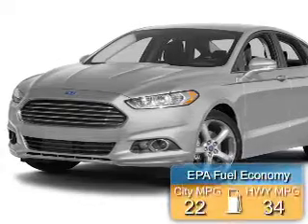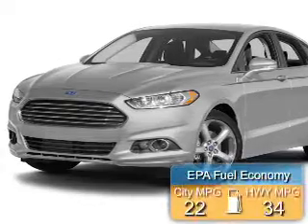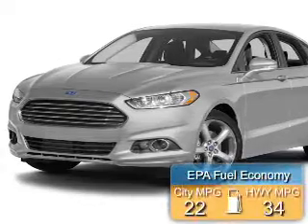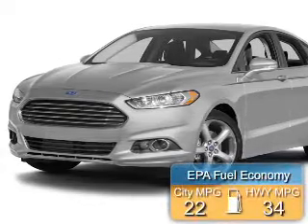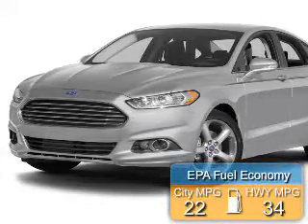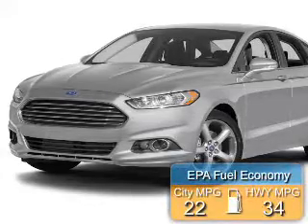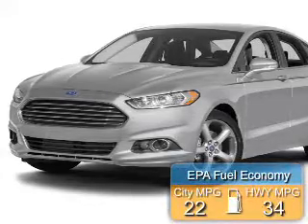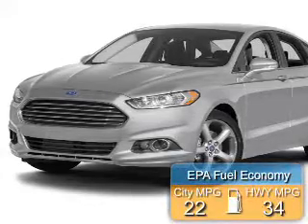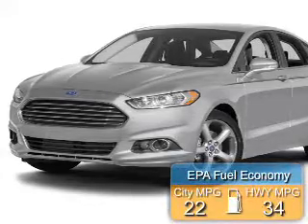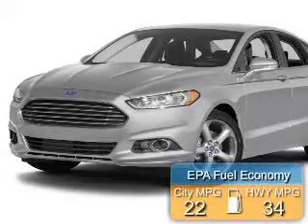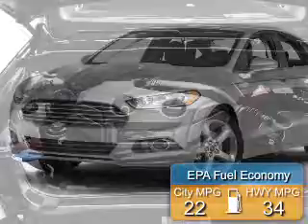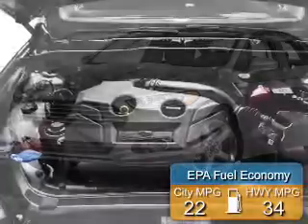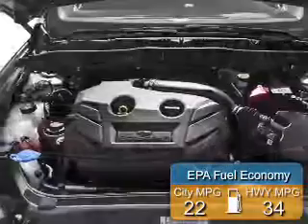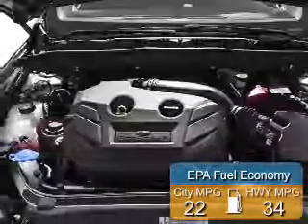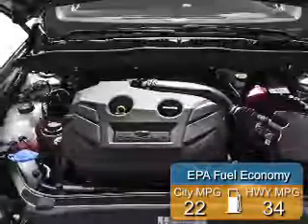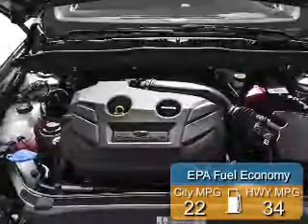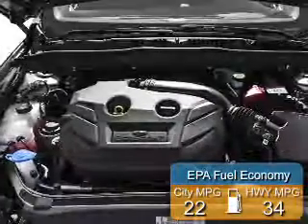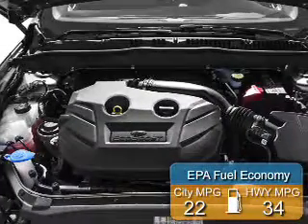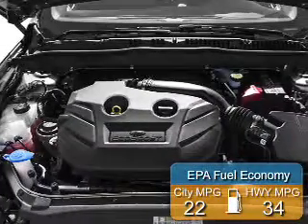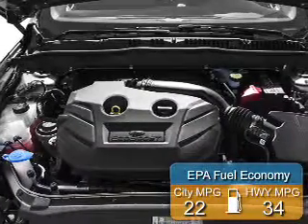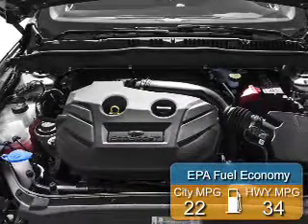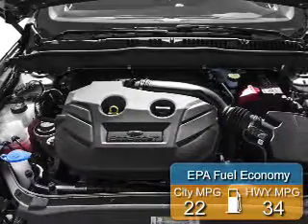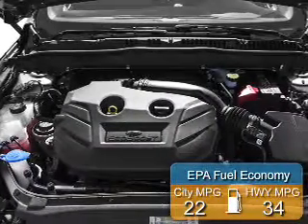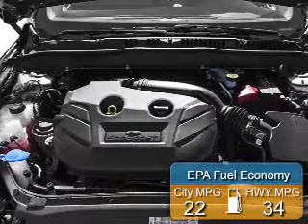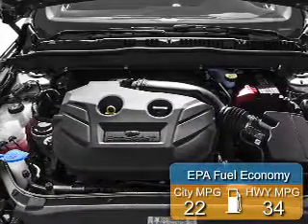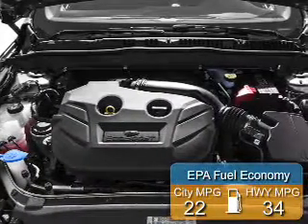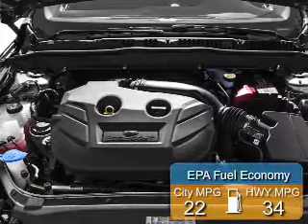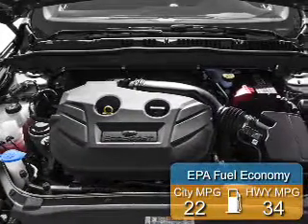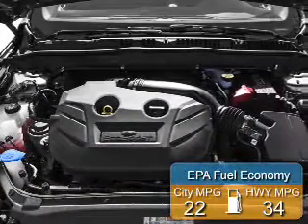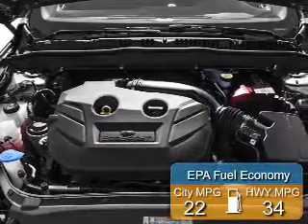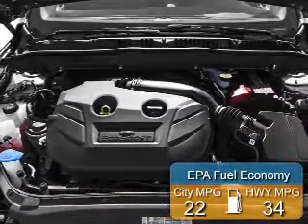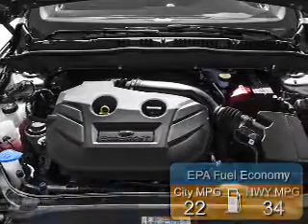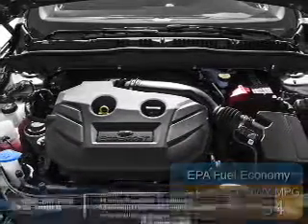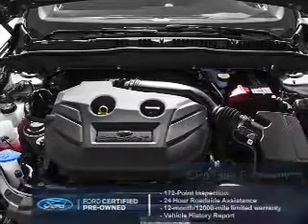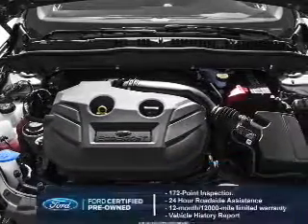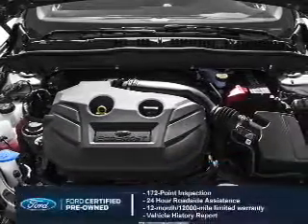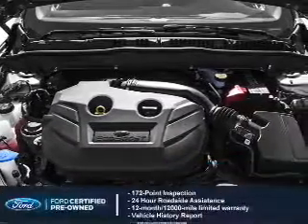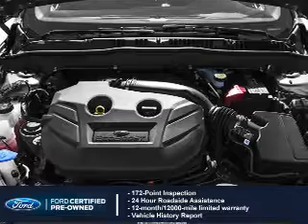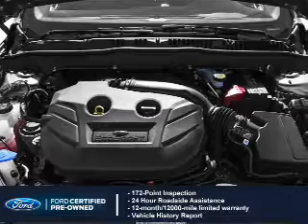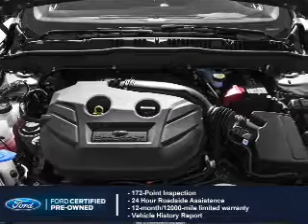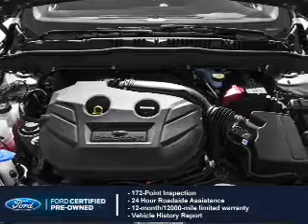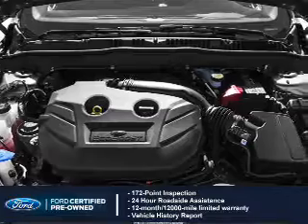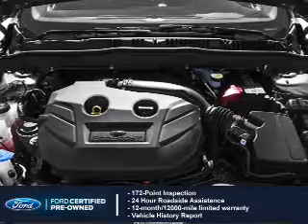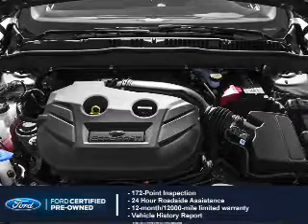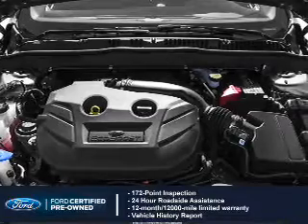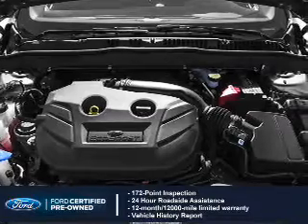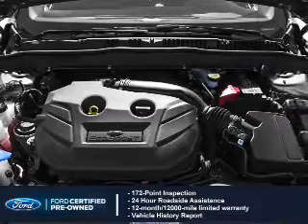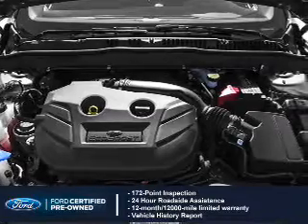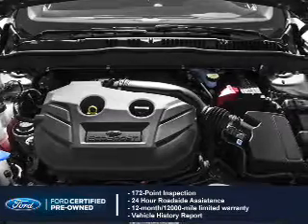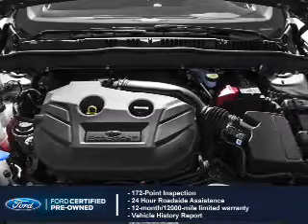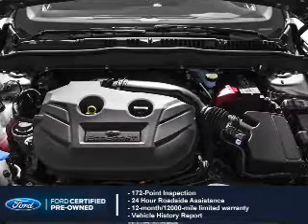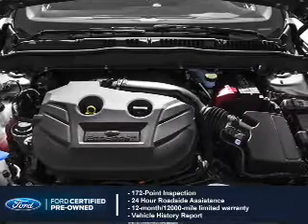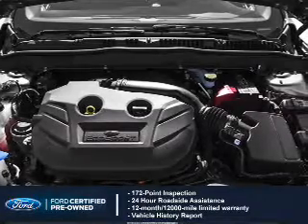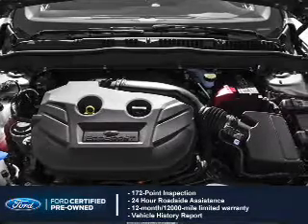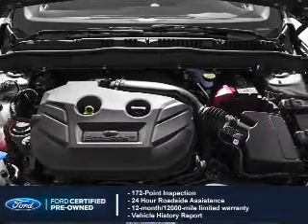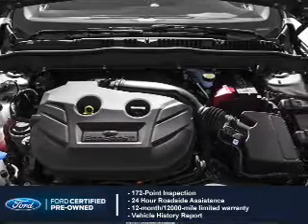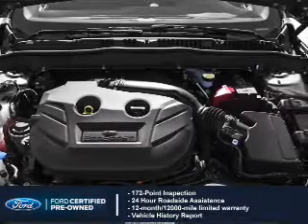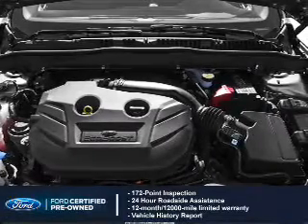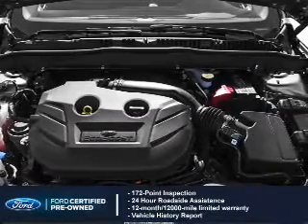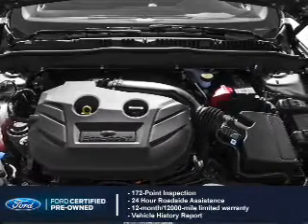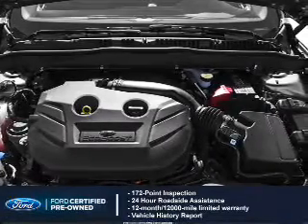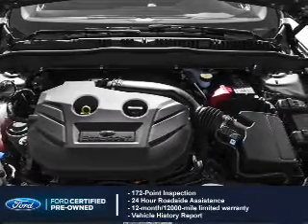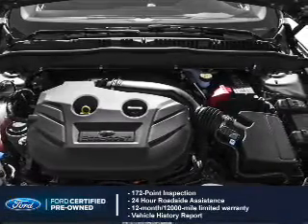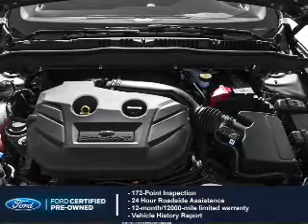Great fuel efficiency saves you money by requiring fewer trips to the gas station. With Ford certified pre-owned vehicles, peace of mind comes standard.